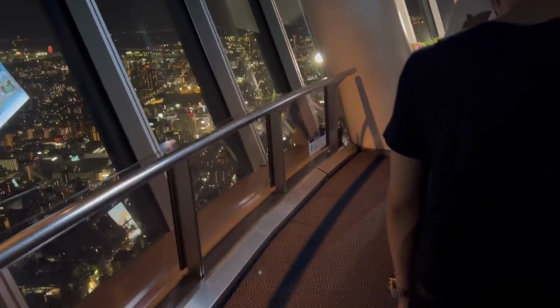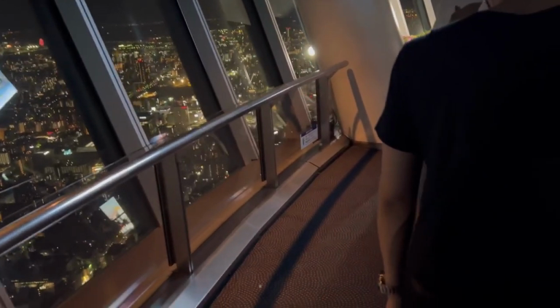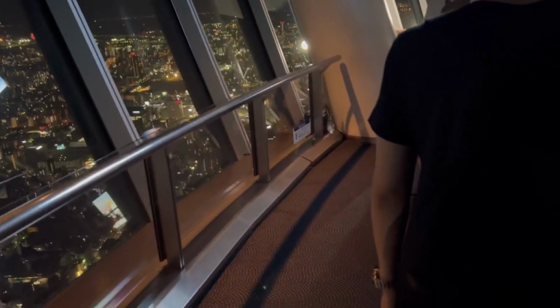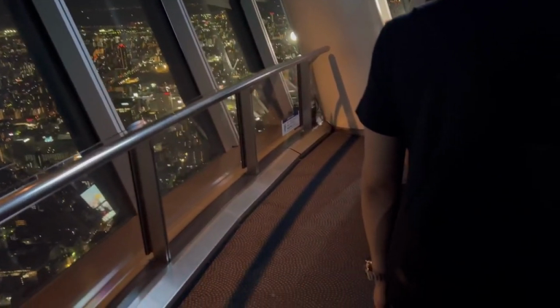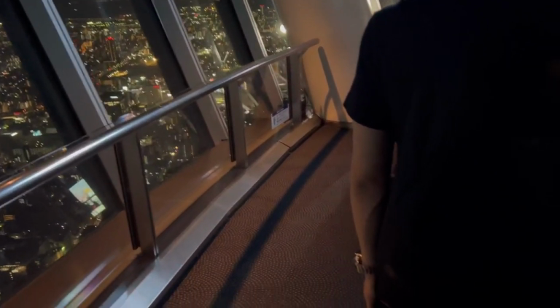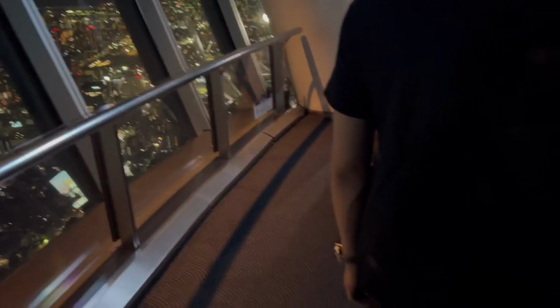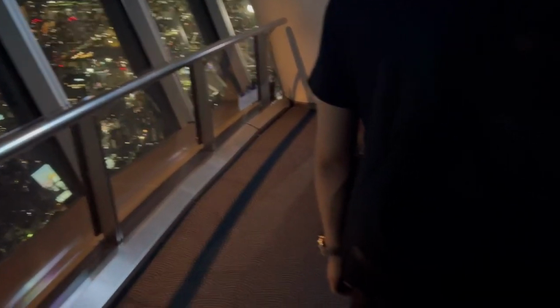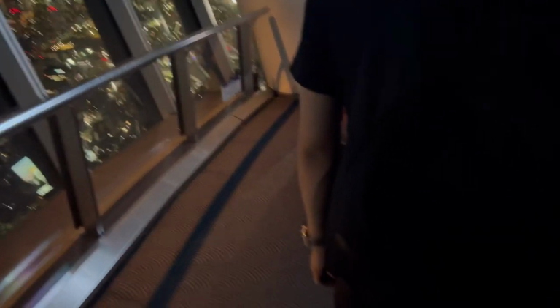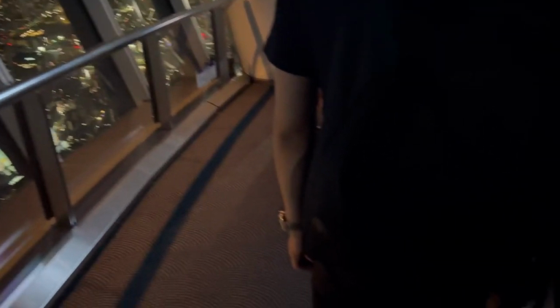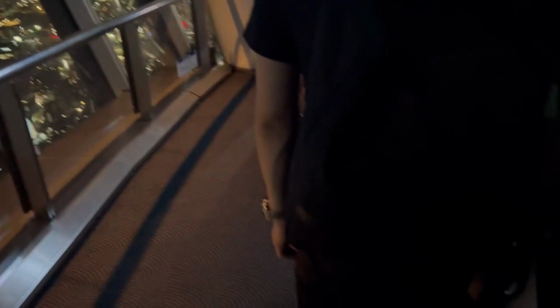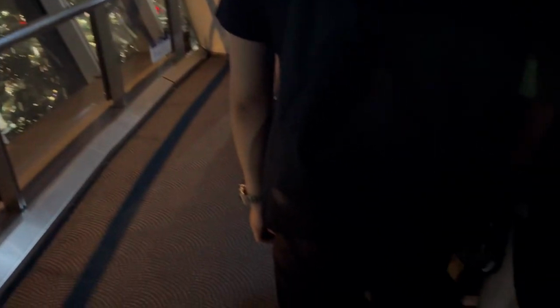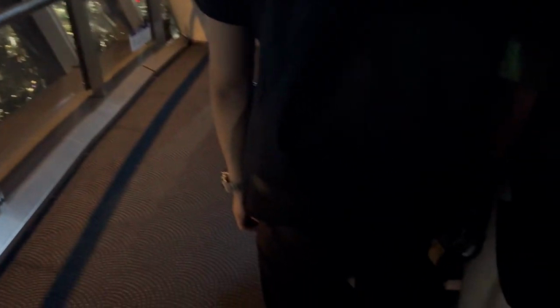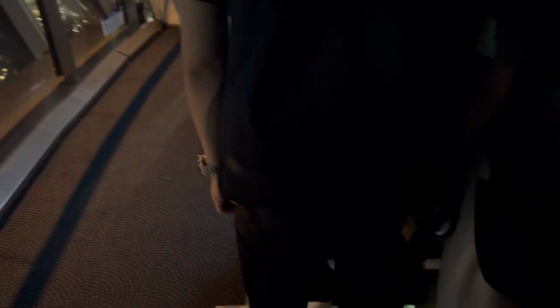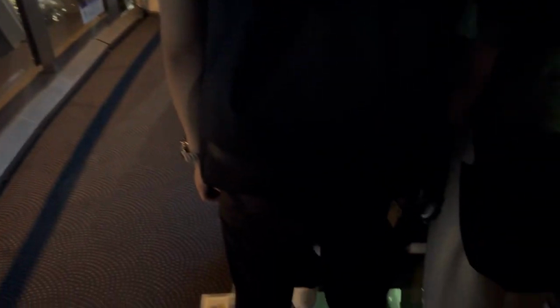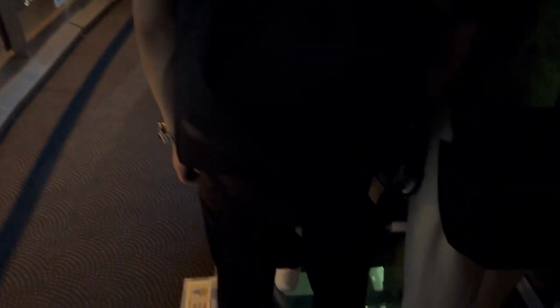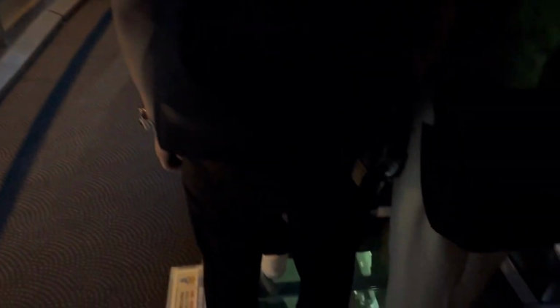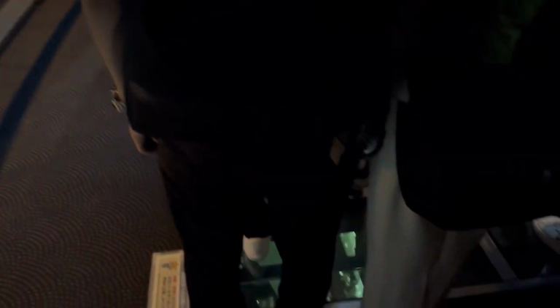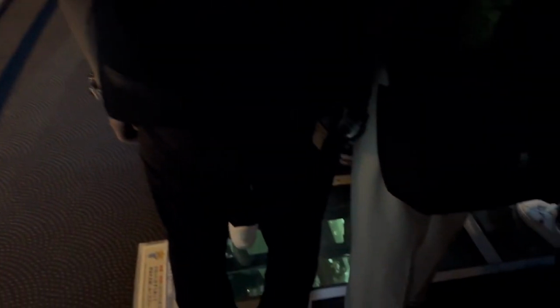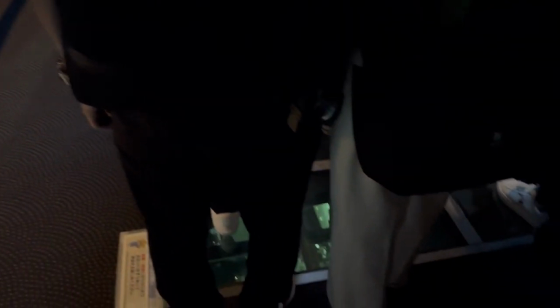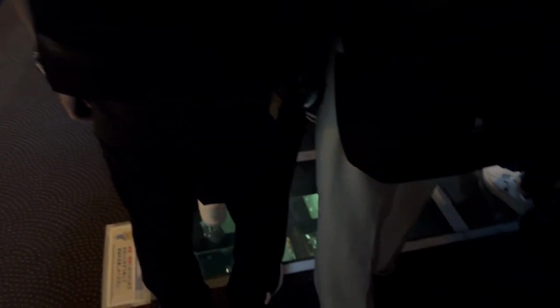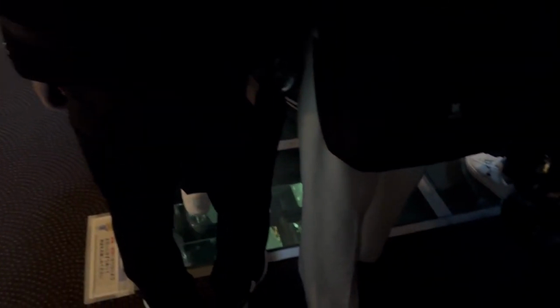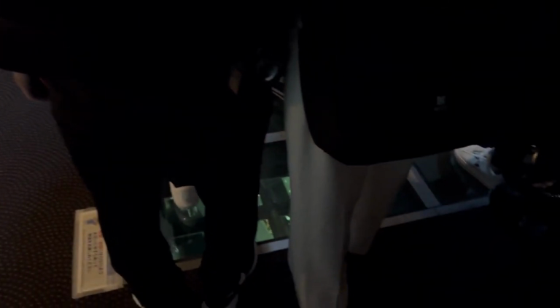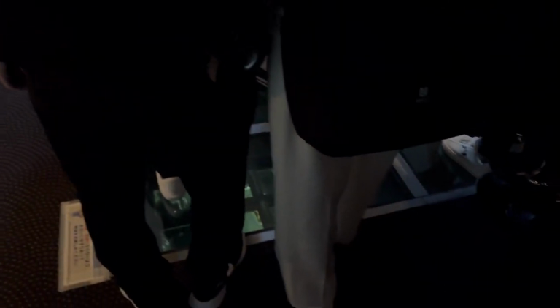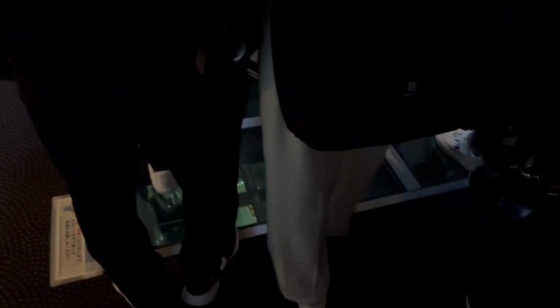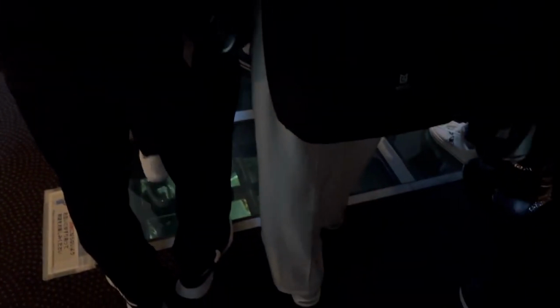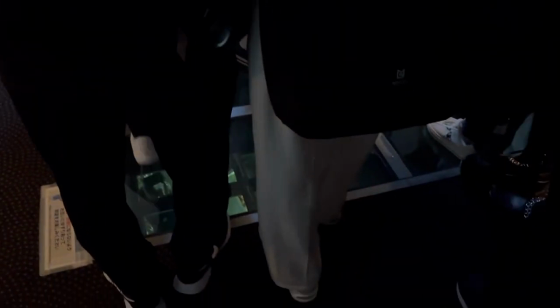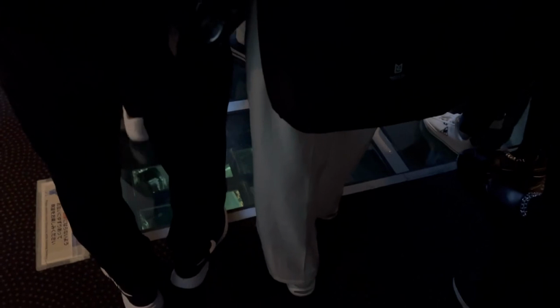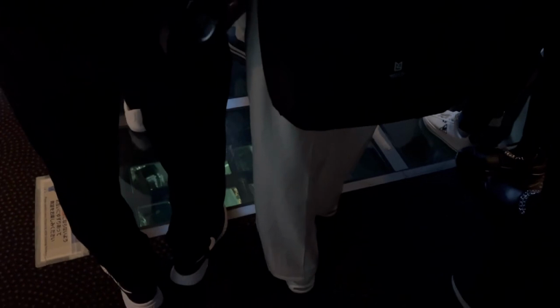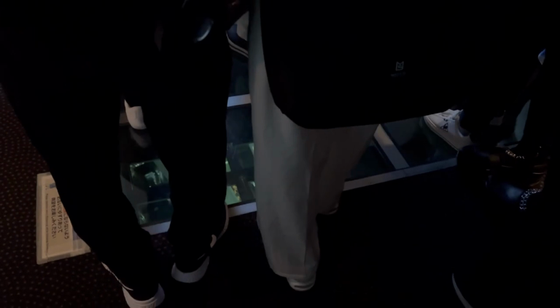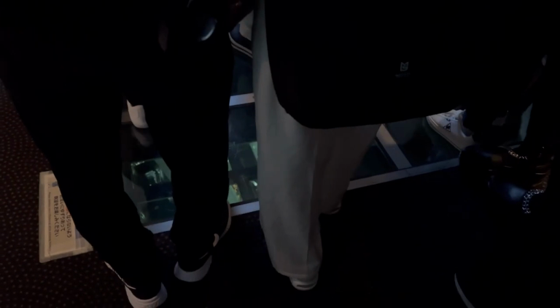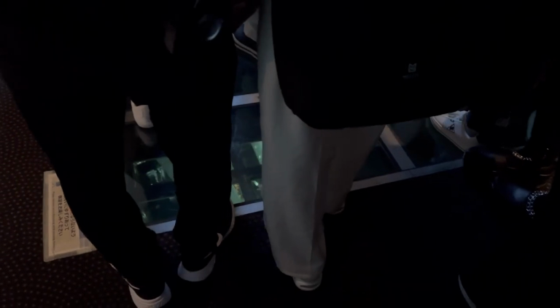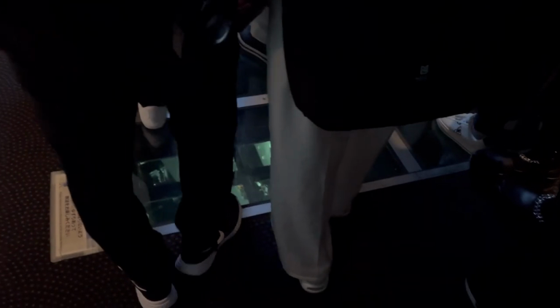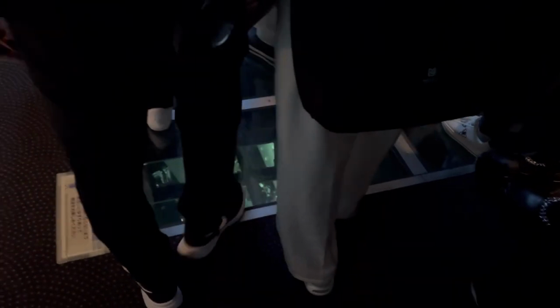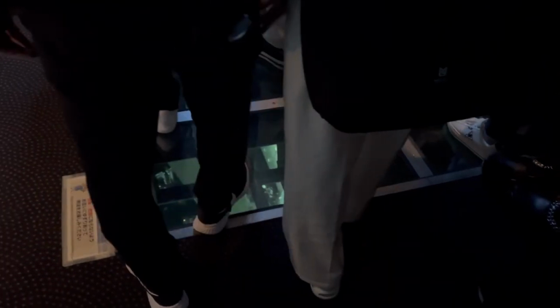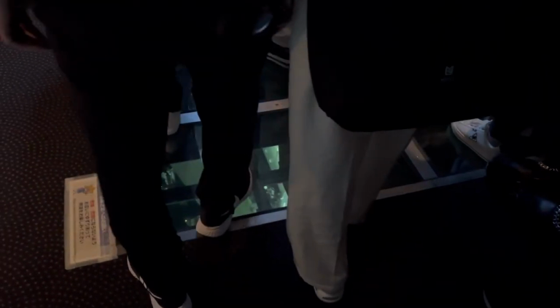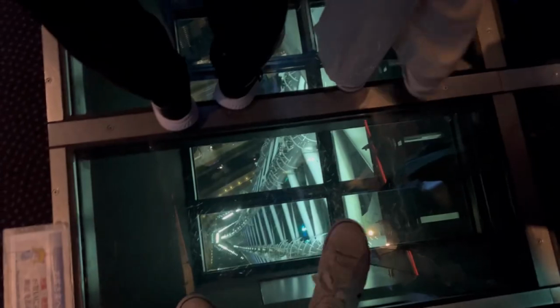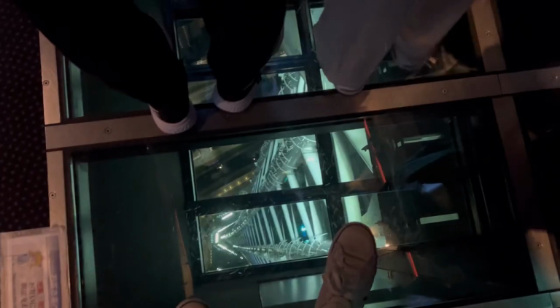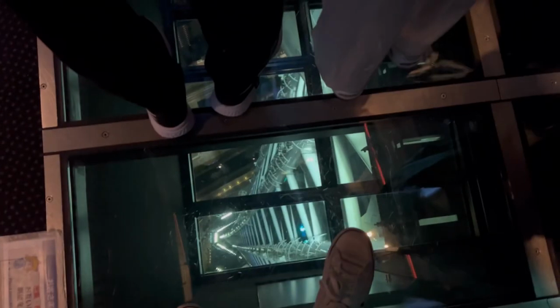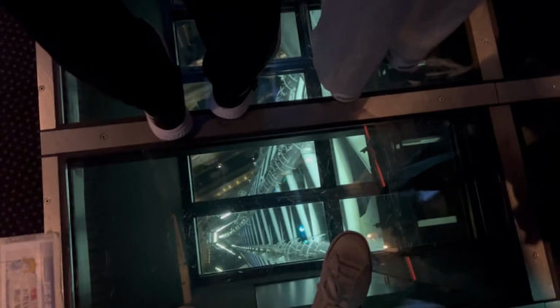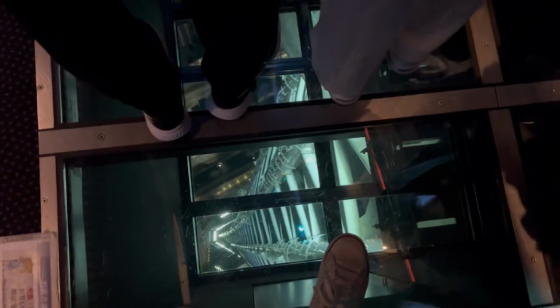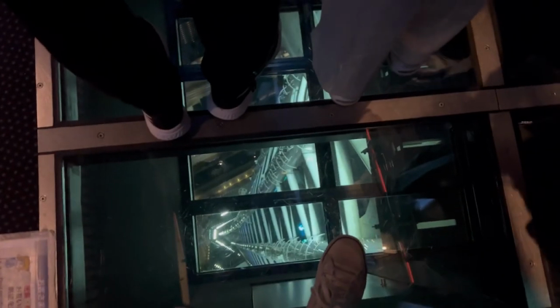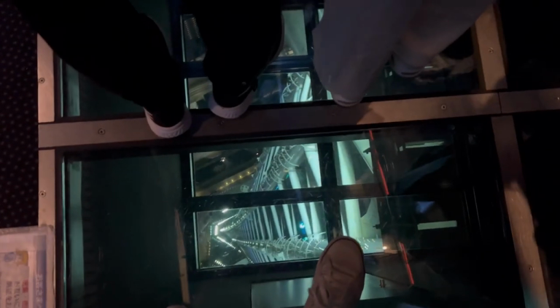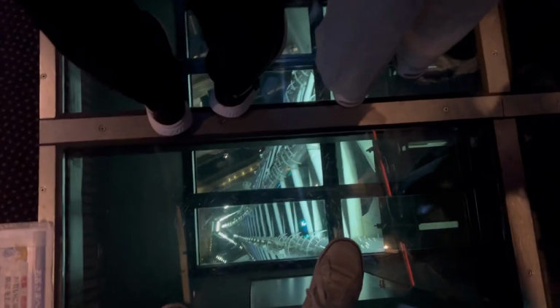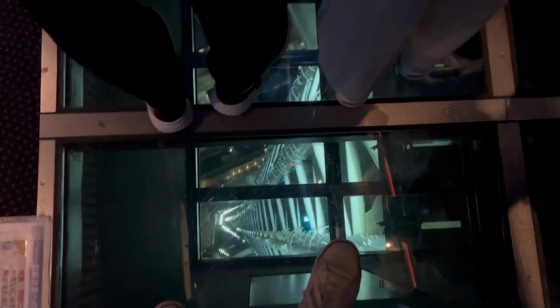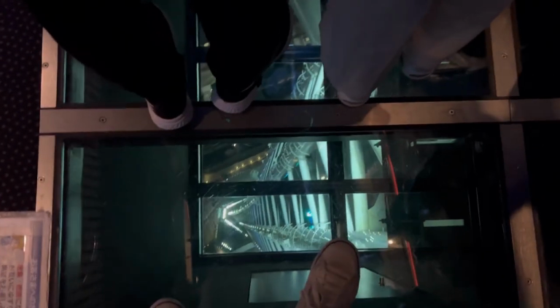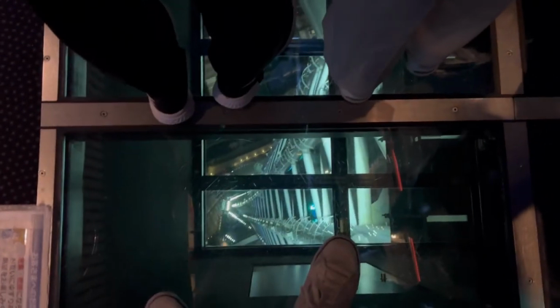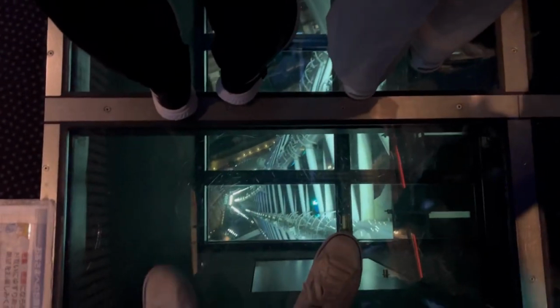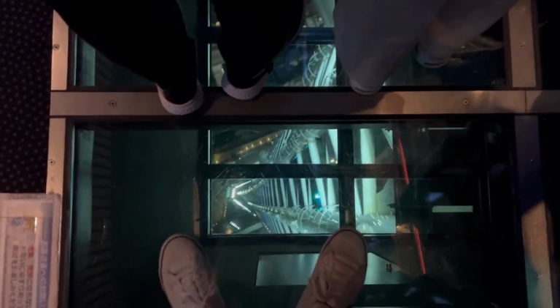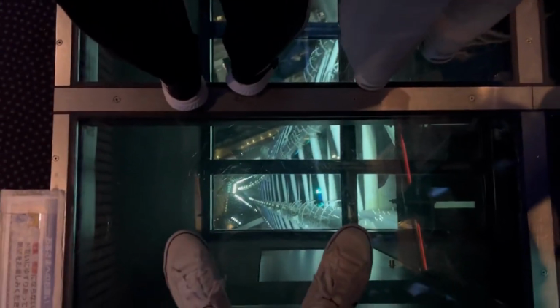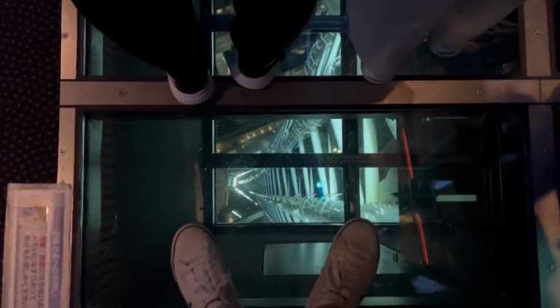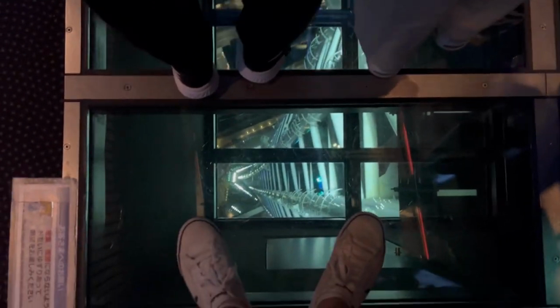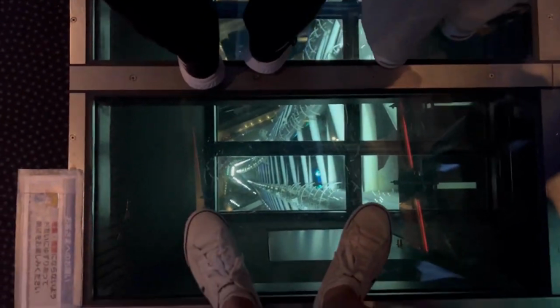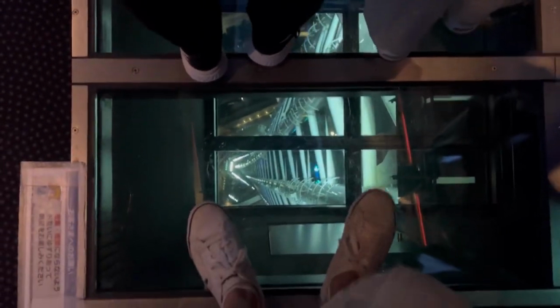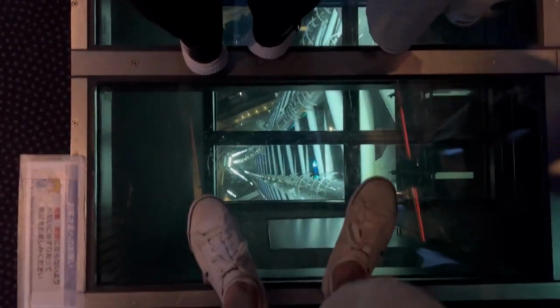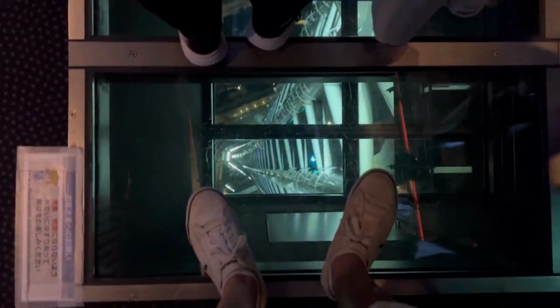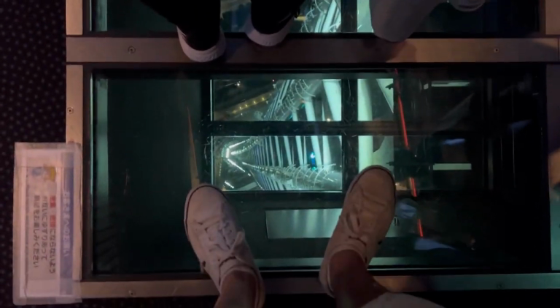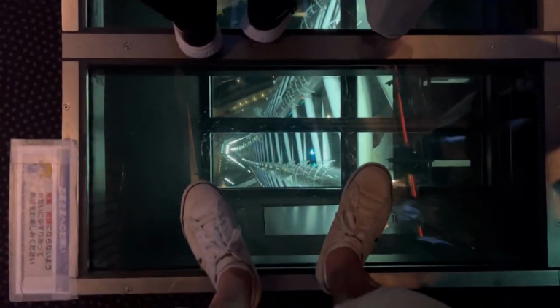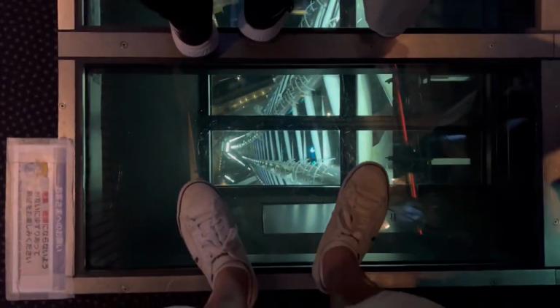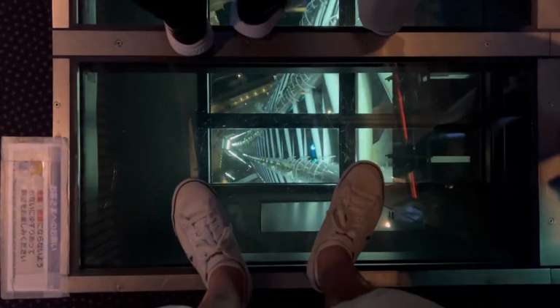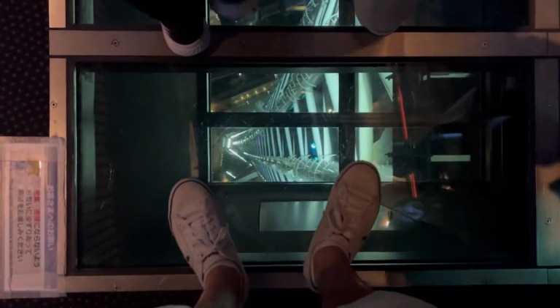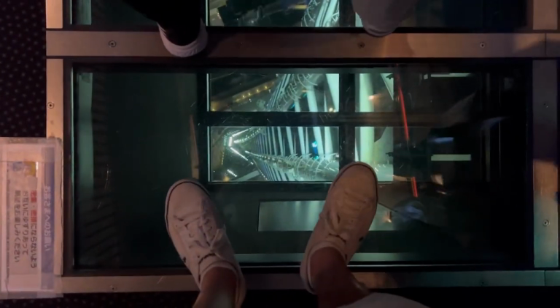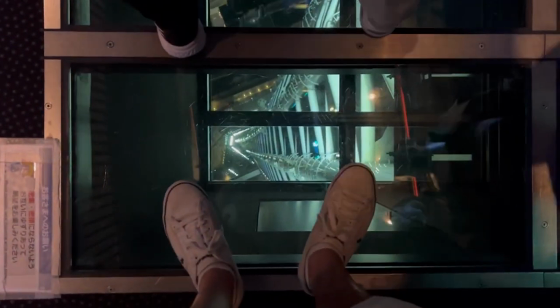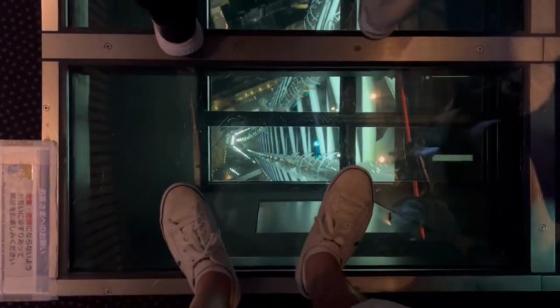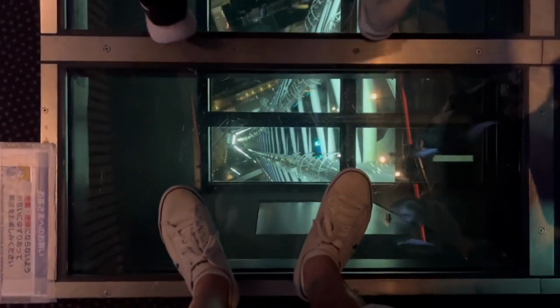Go to the floor below where you can actually walk on the glass and see everything underneath. It's a weird feeling but definitely worth it.